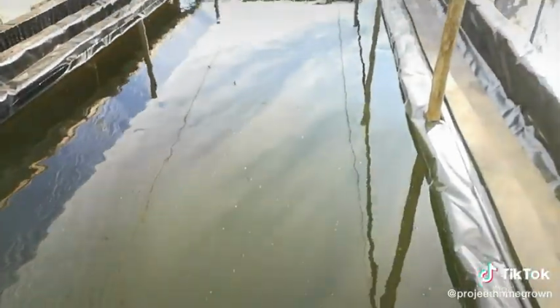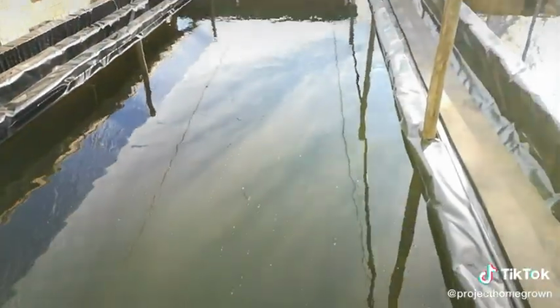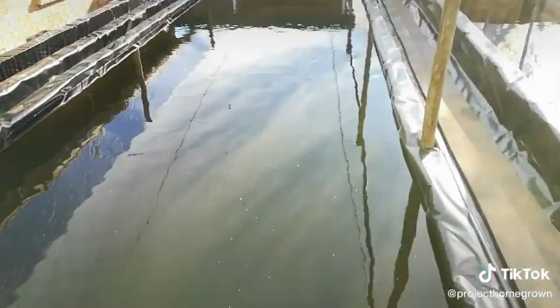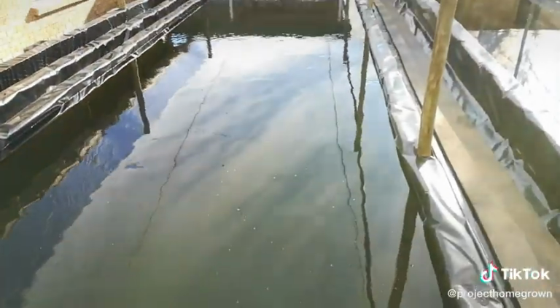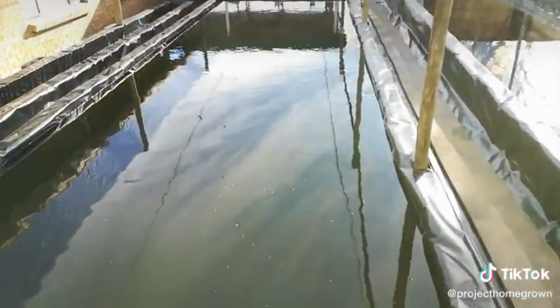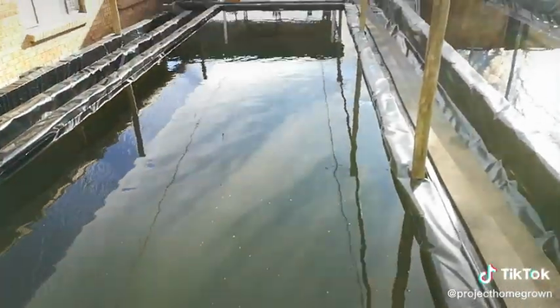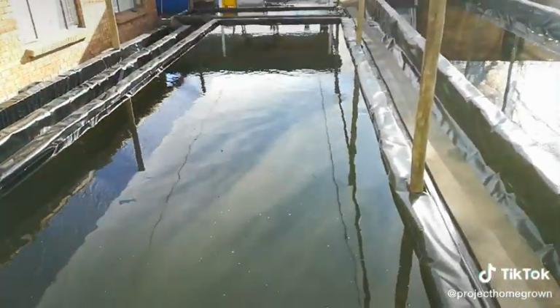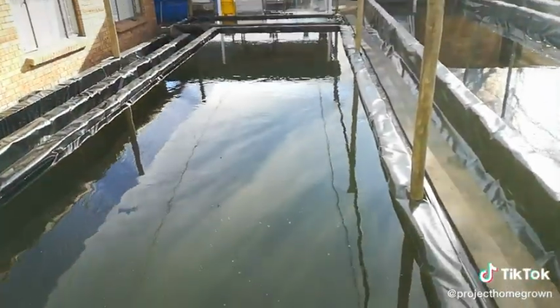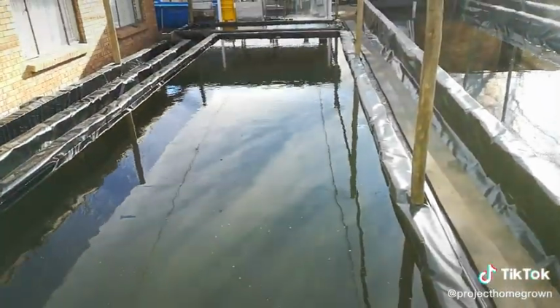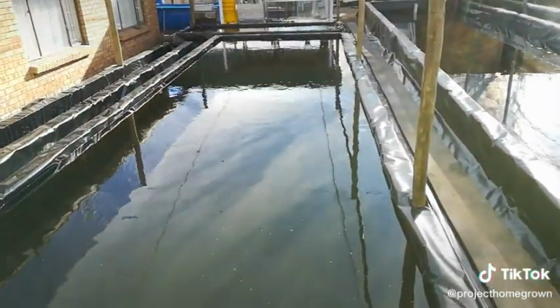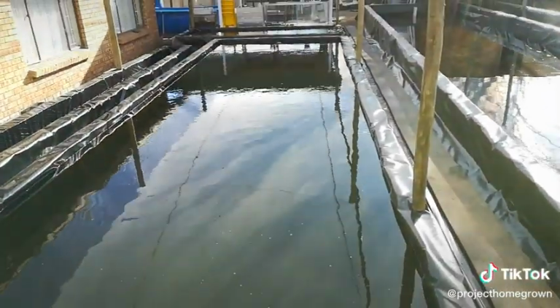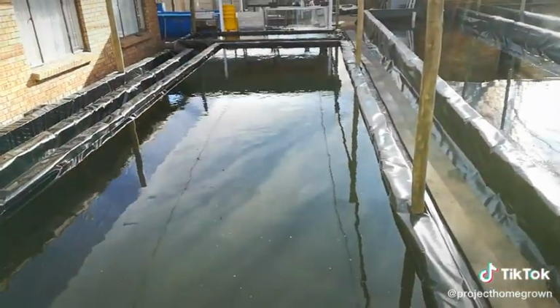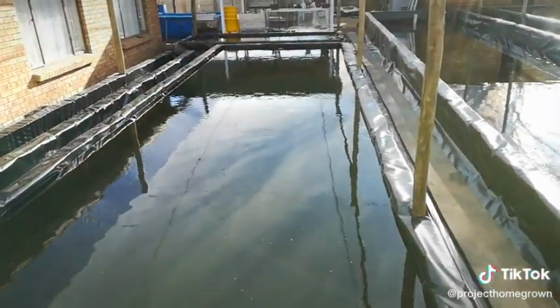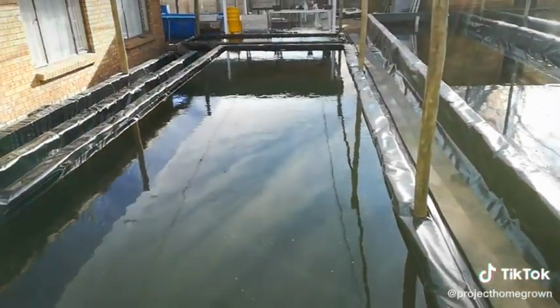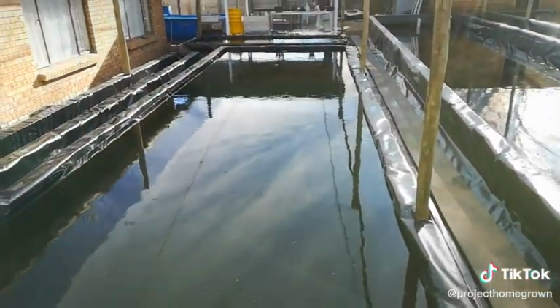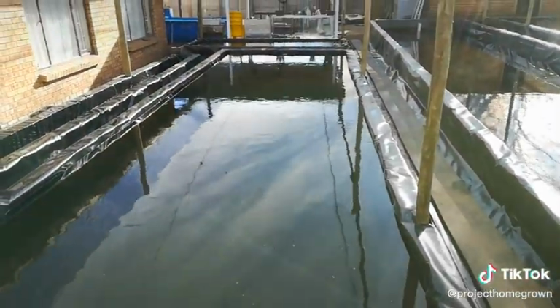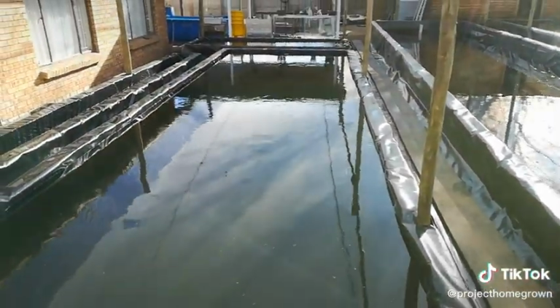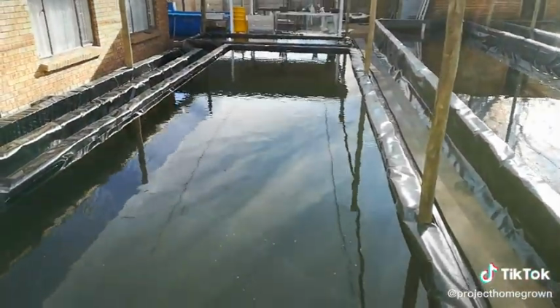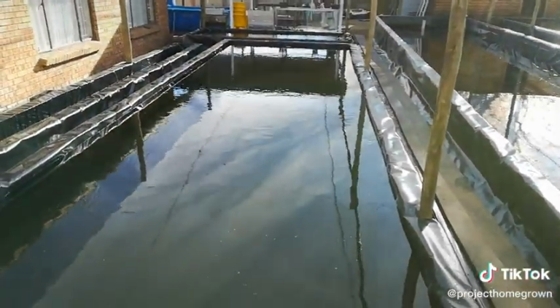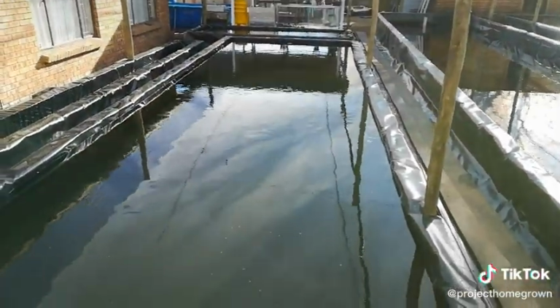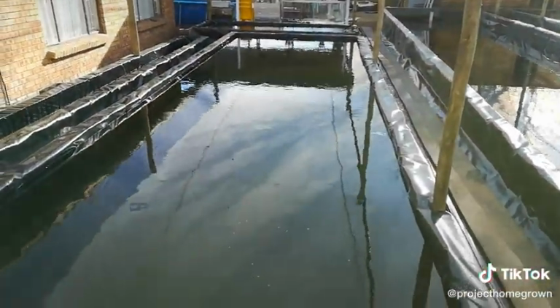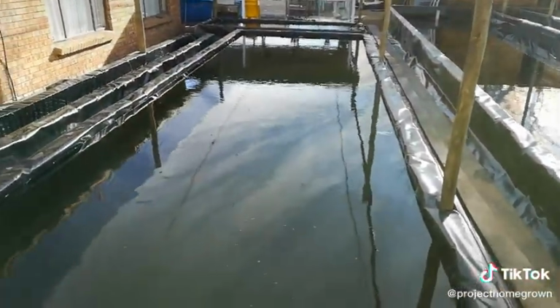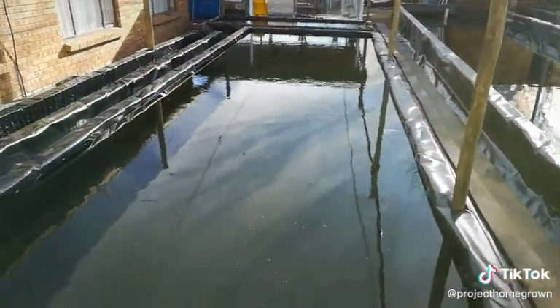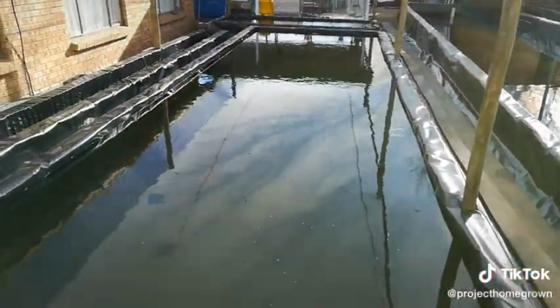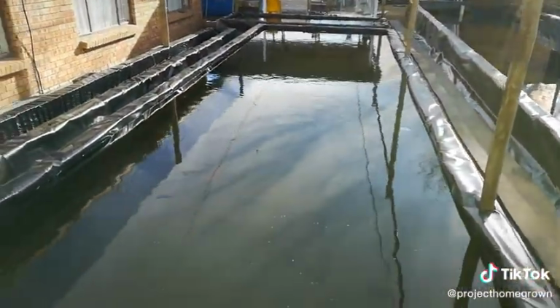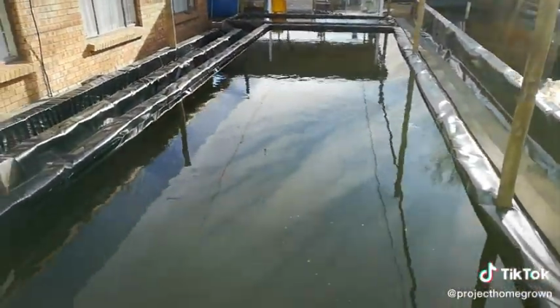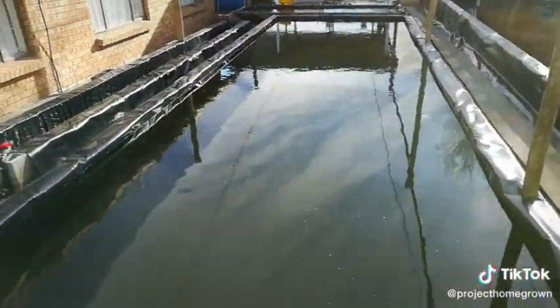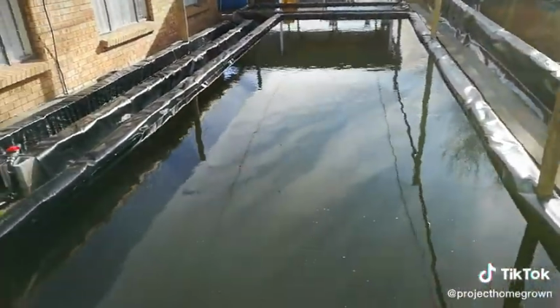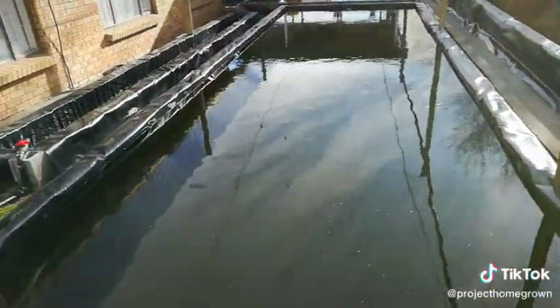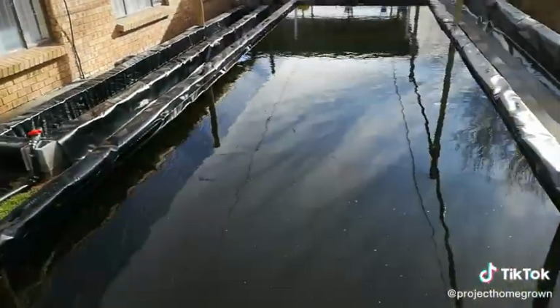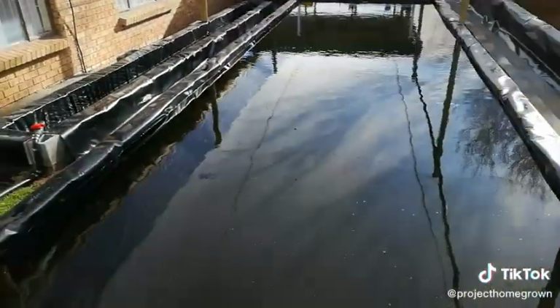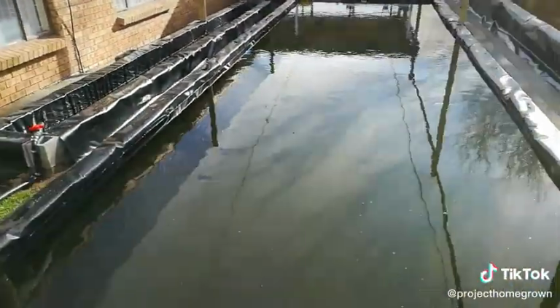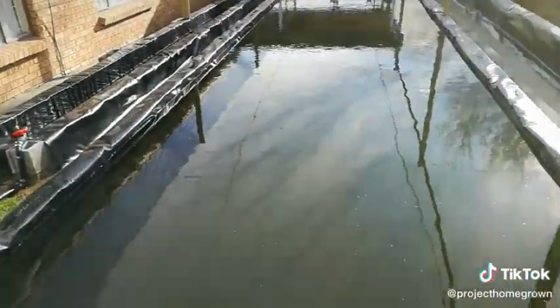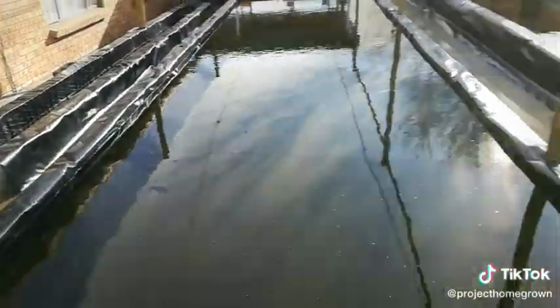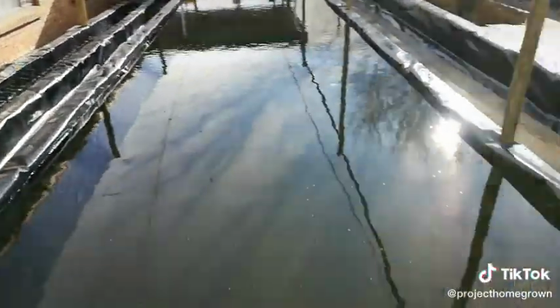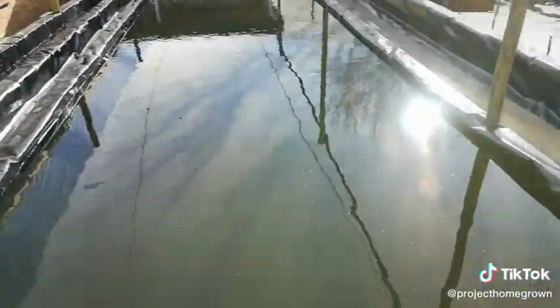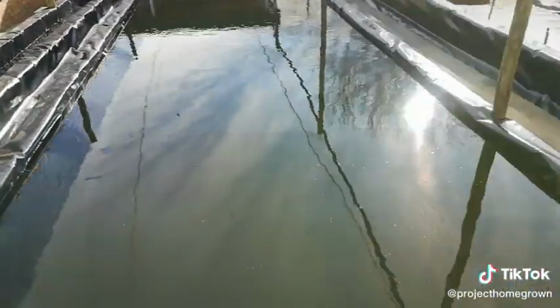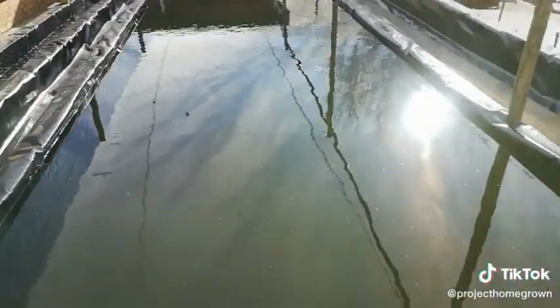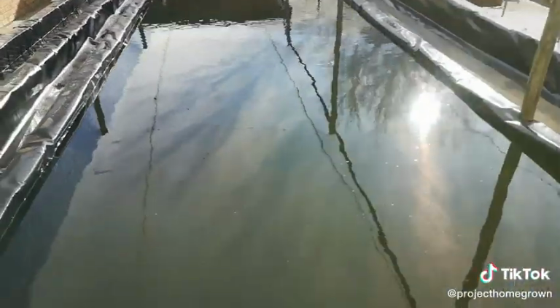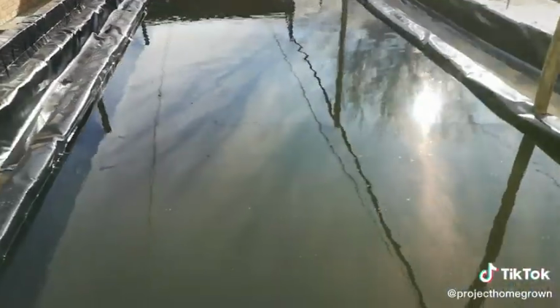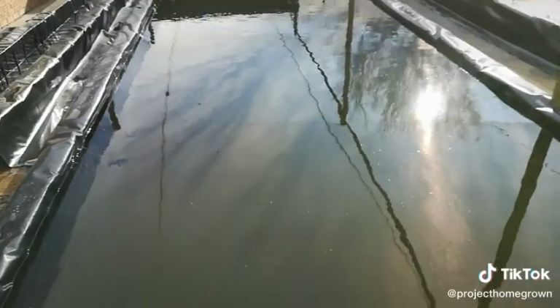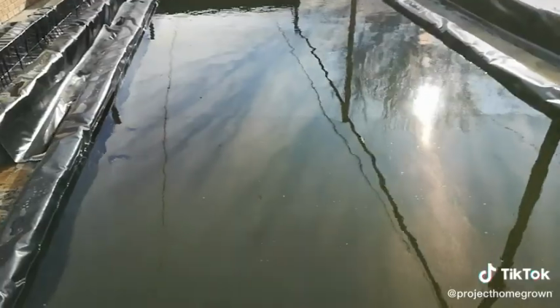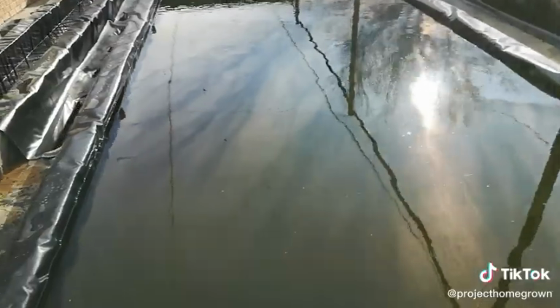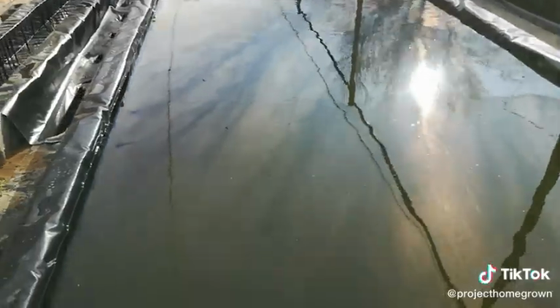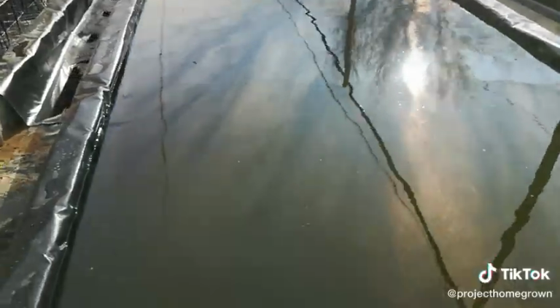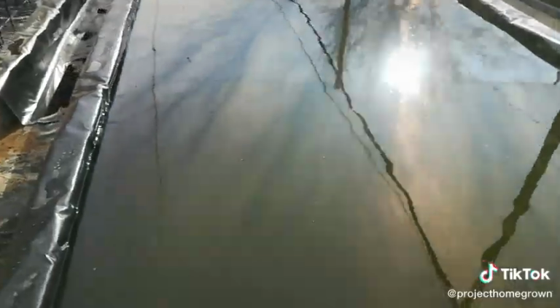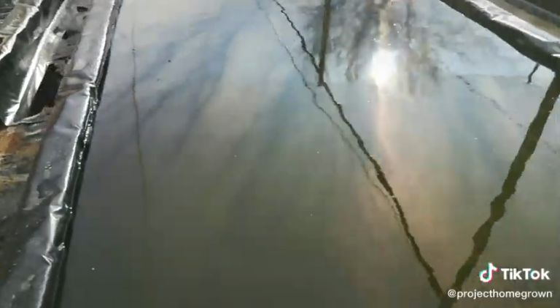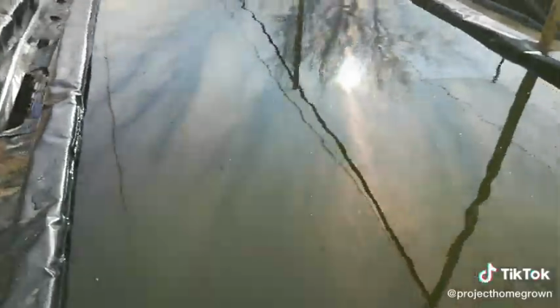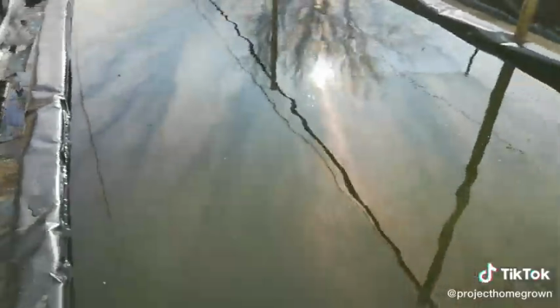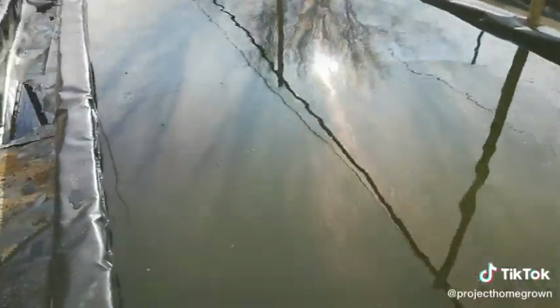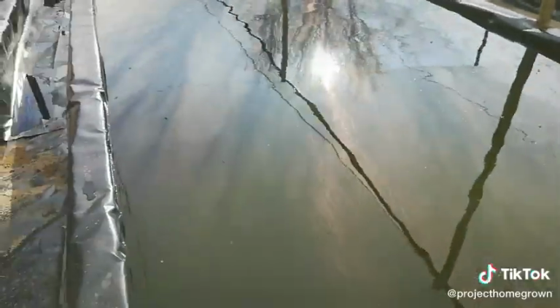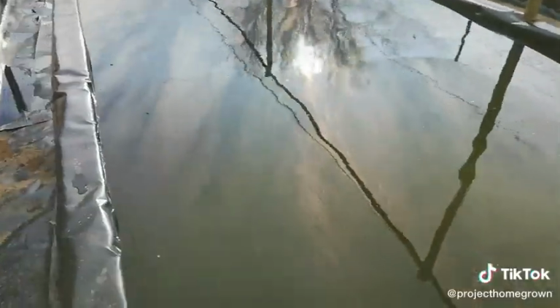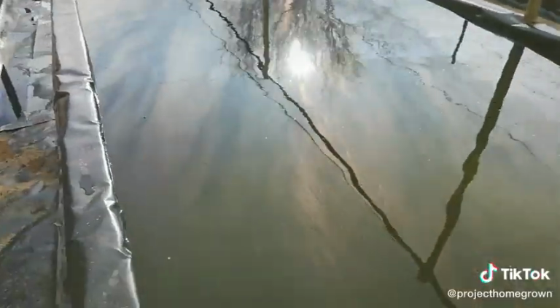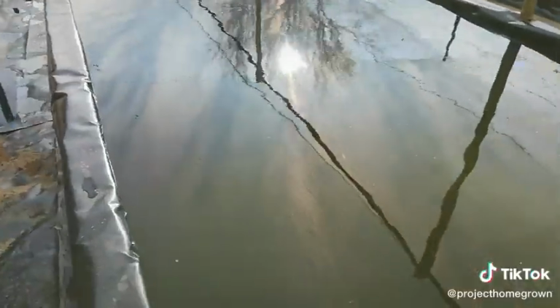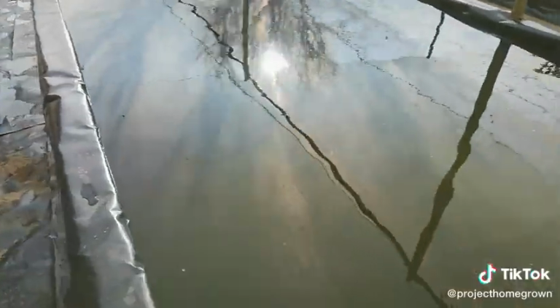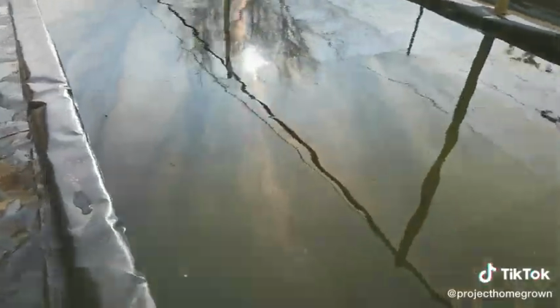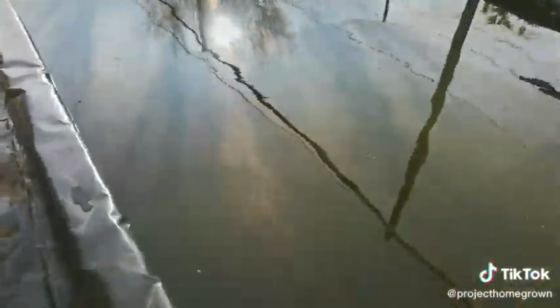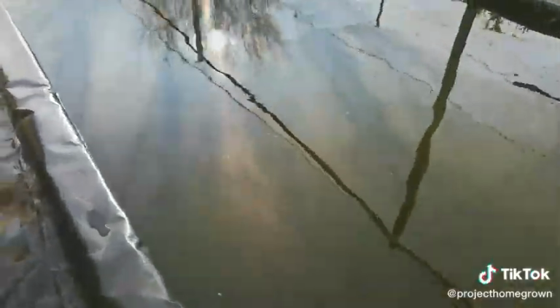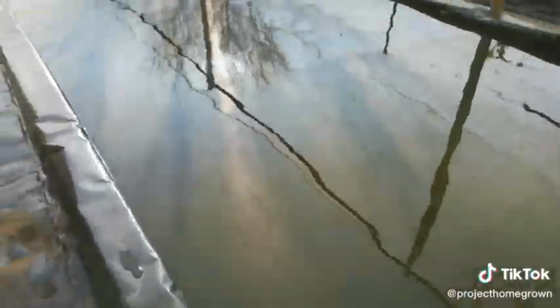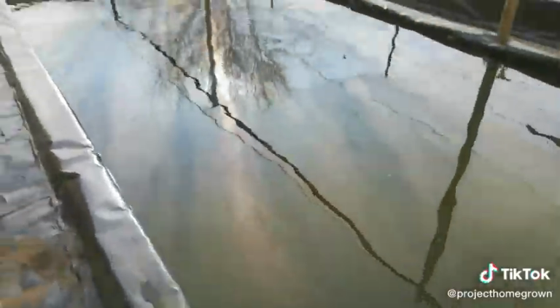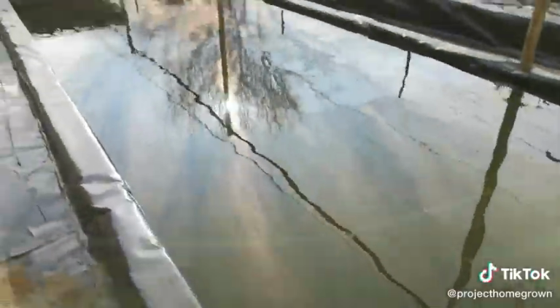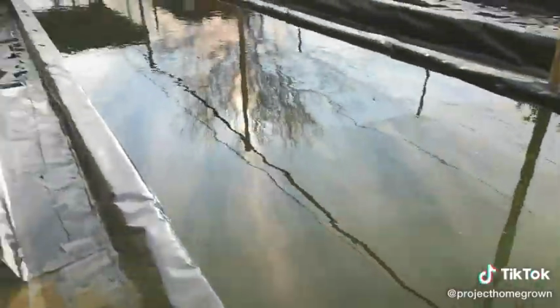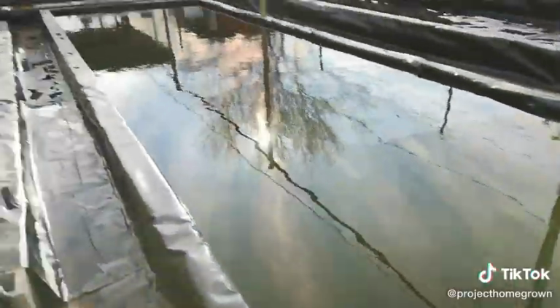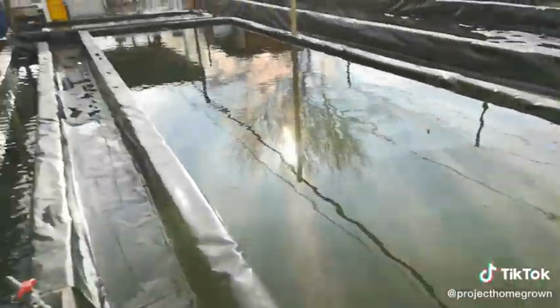You could say if we added the polystyrene sheets, we would be growing right now.